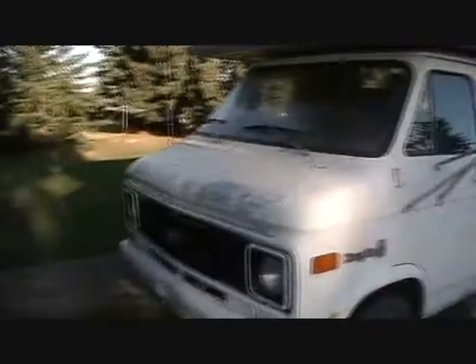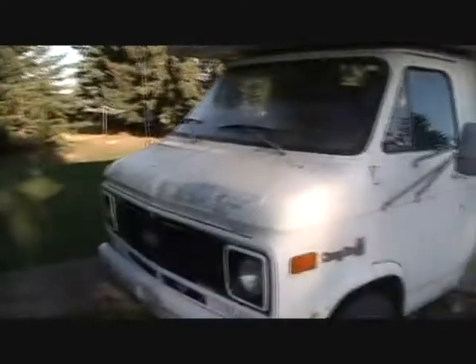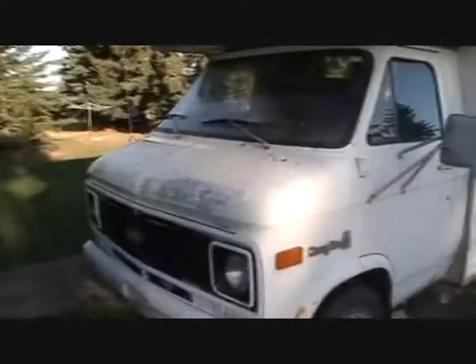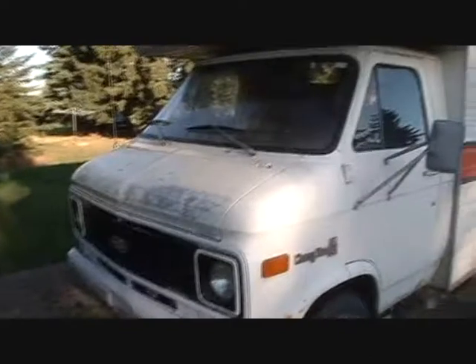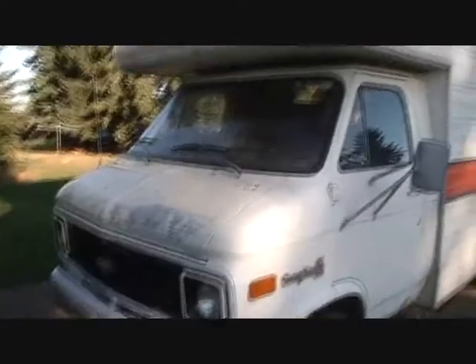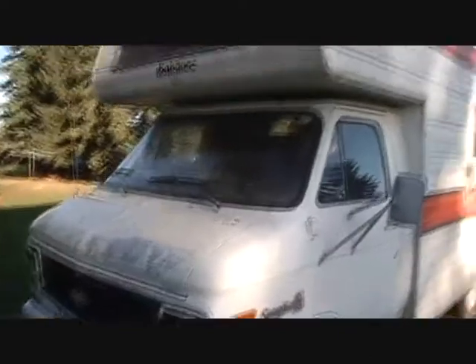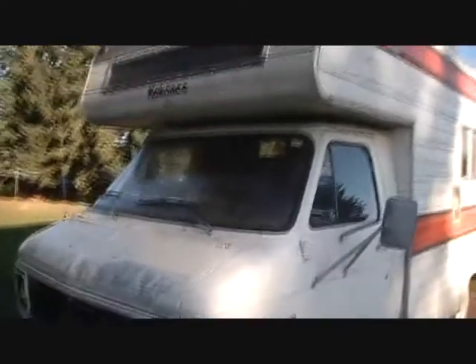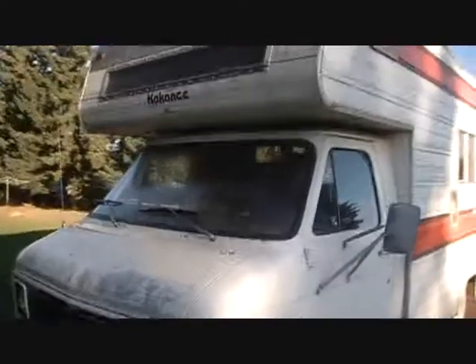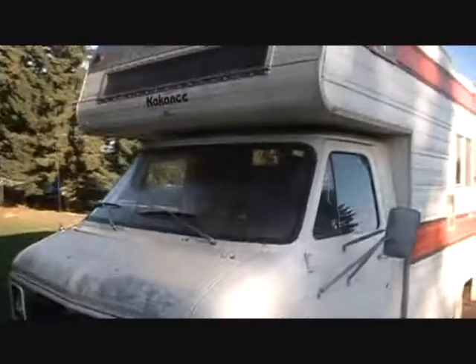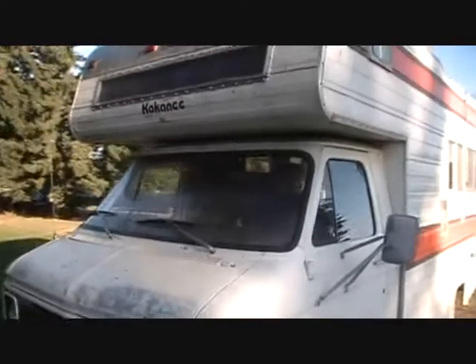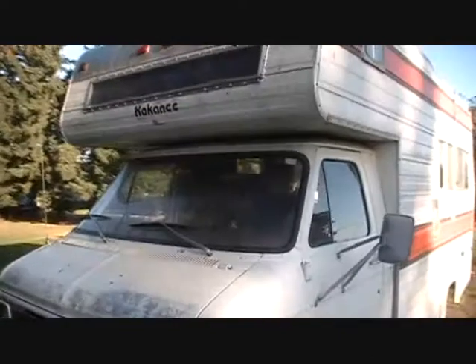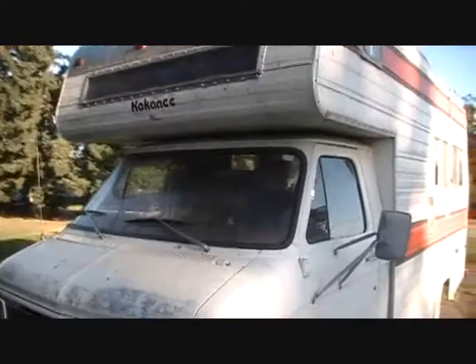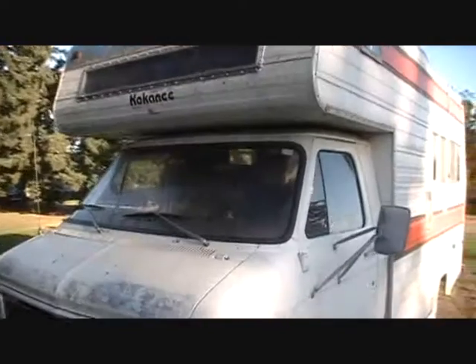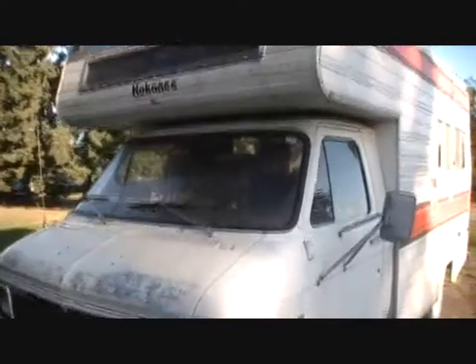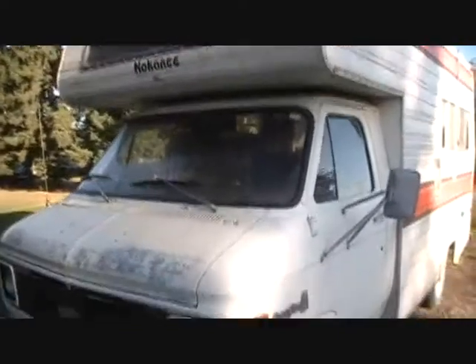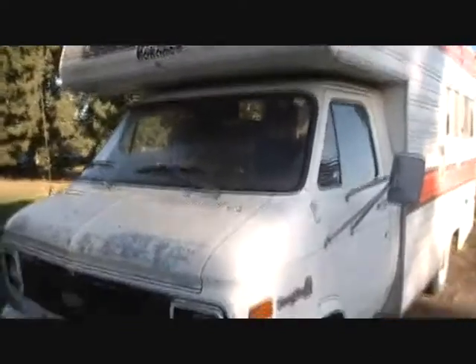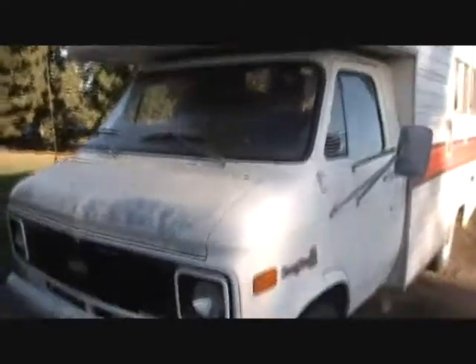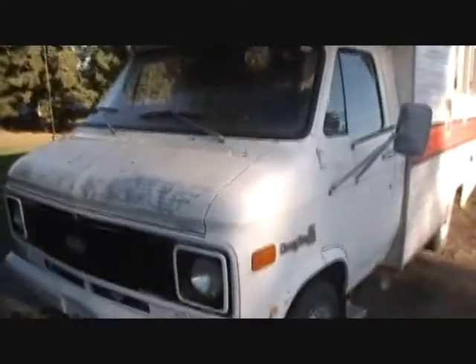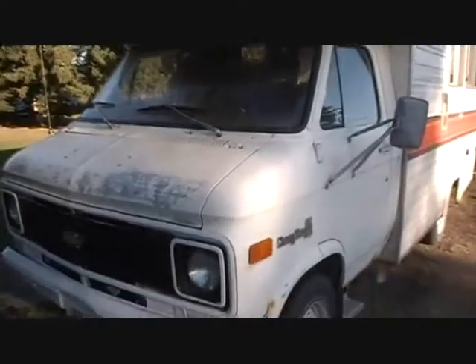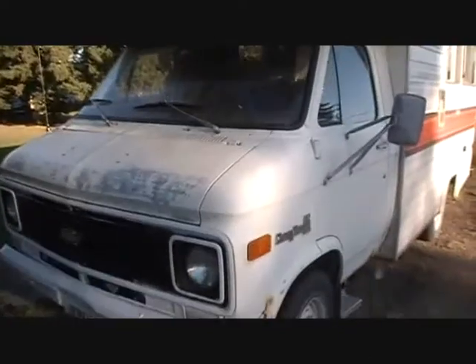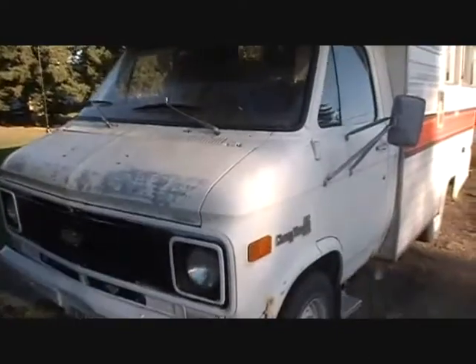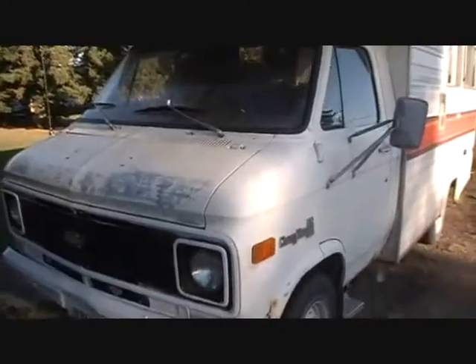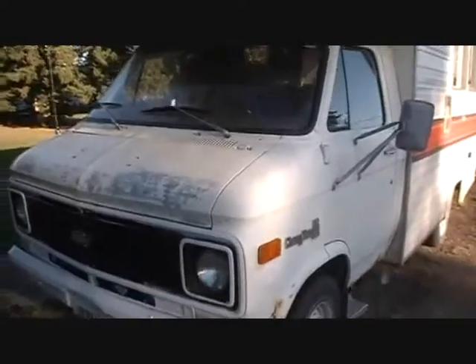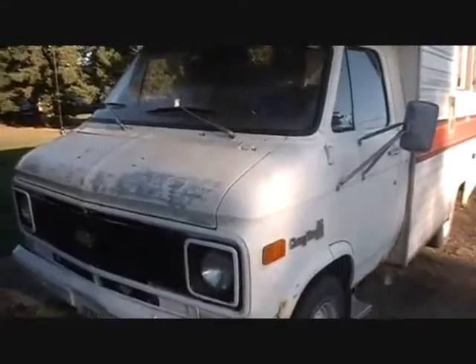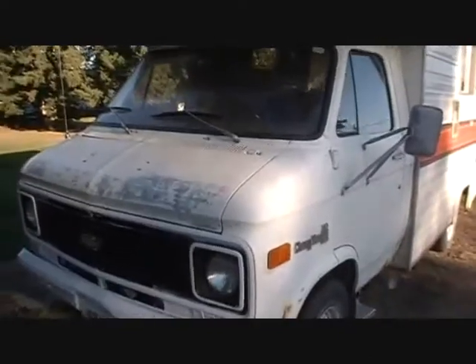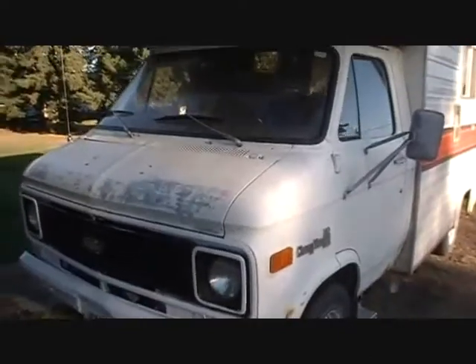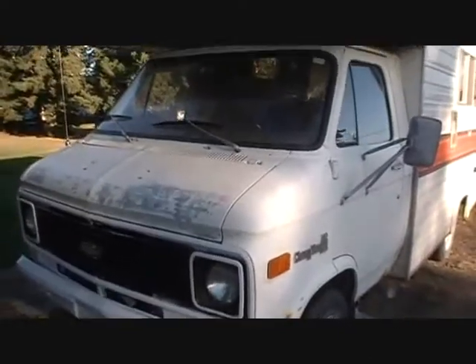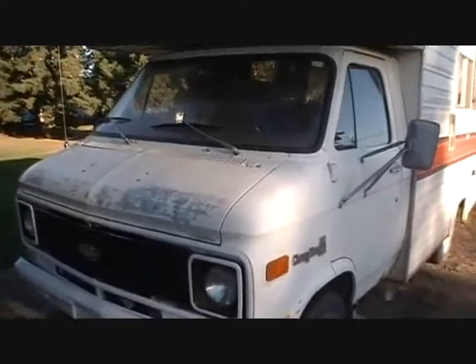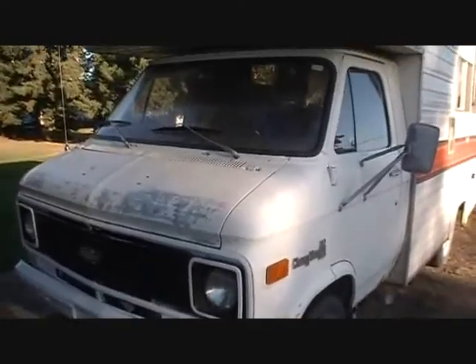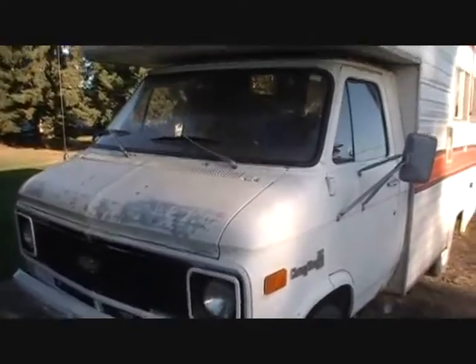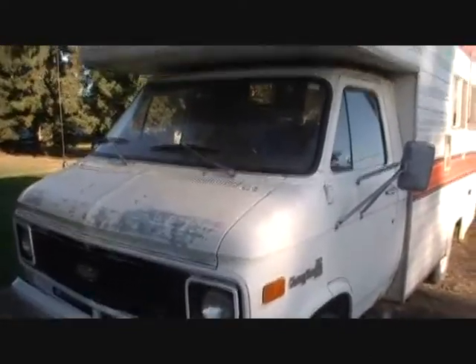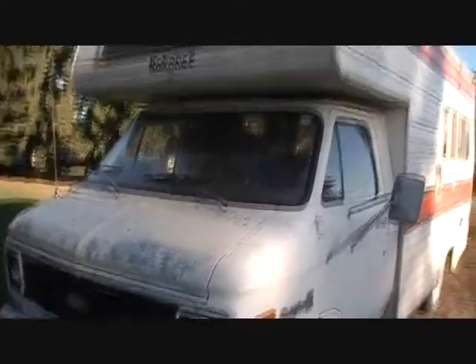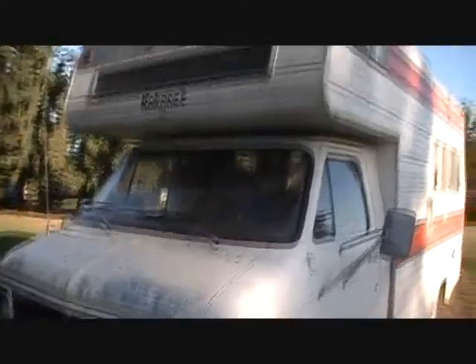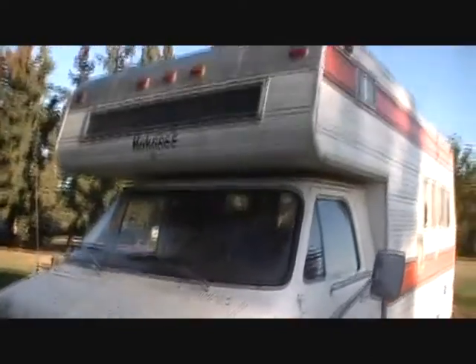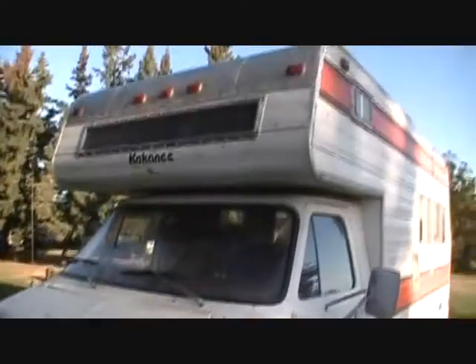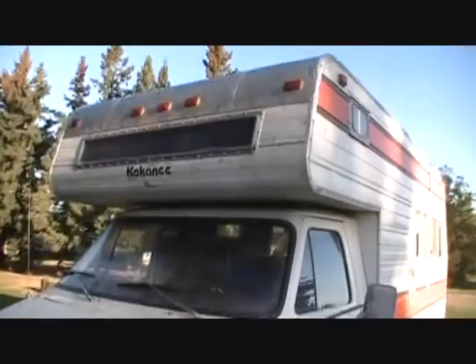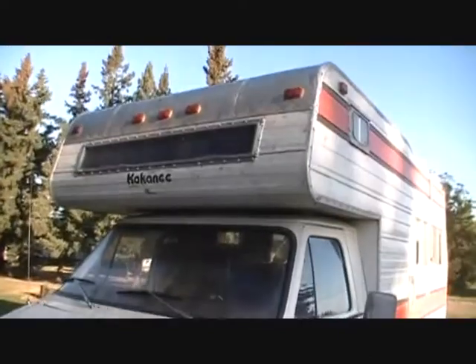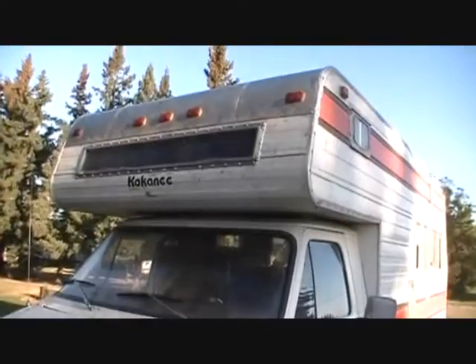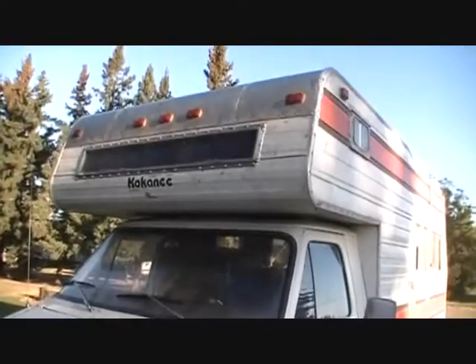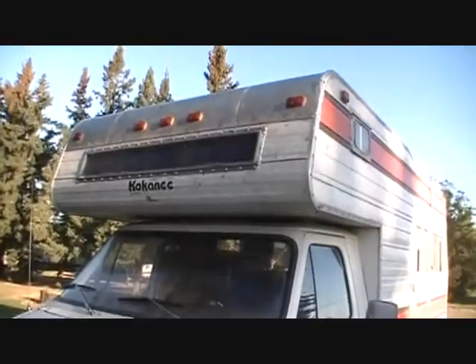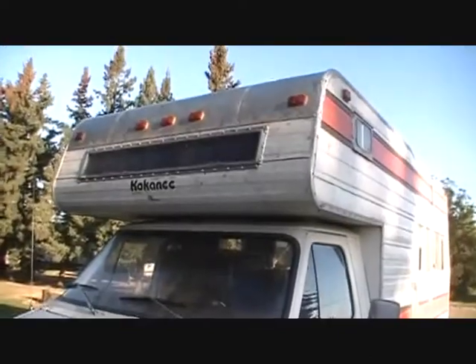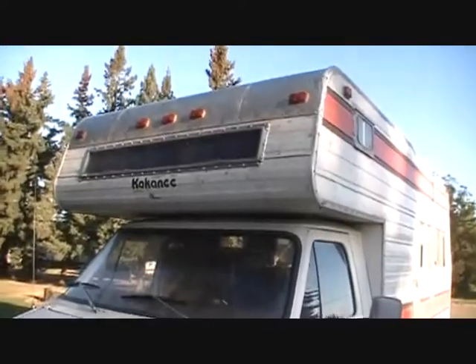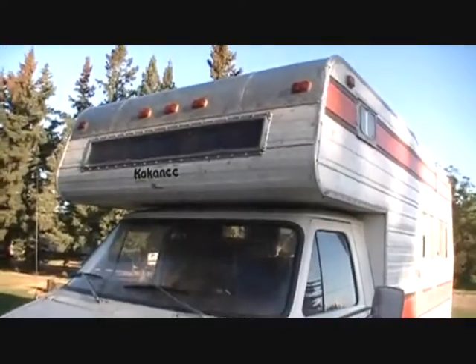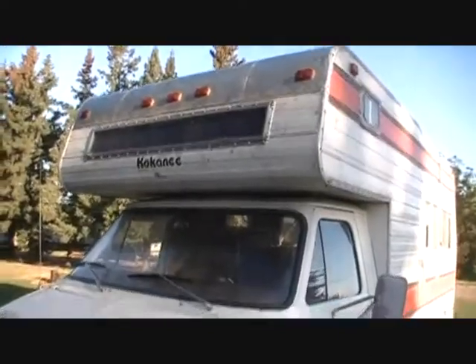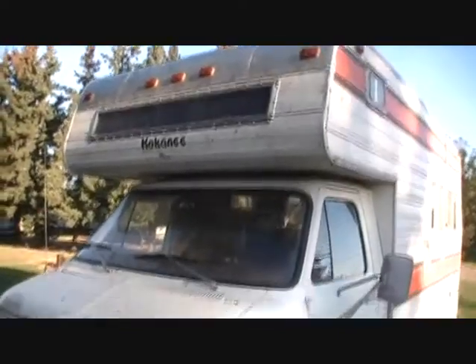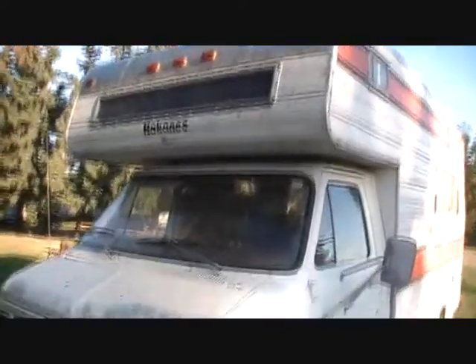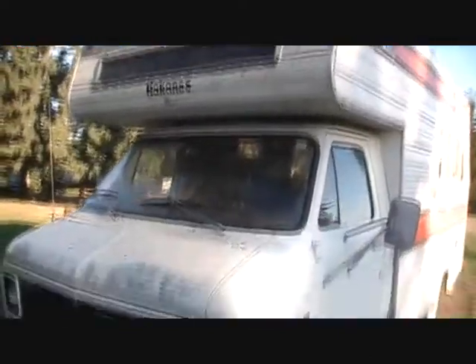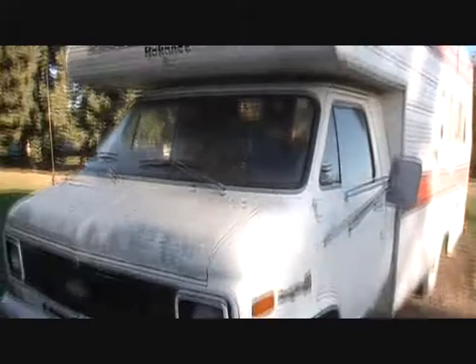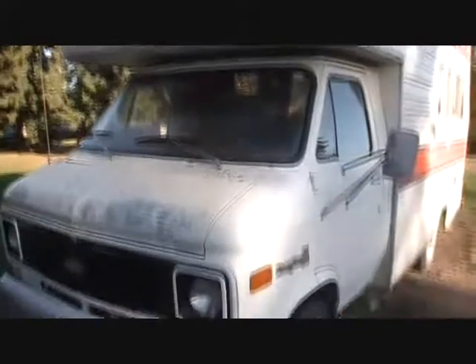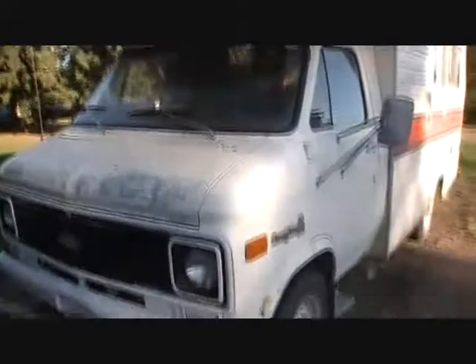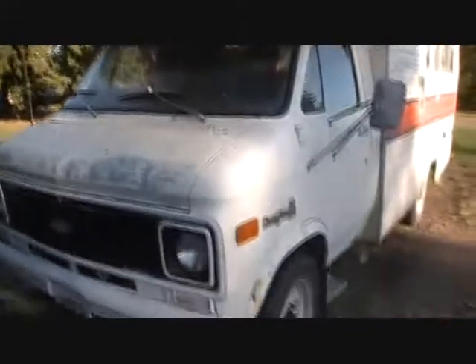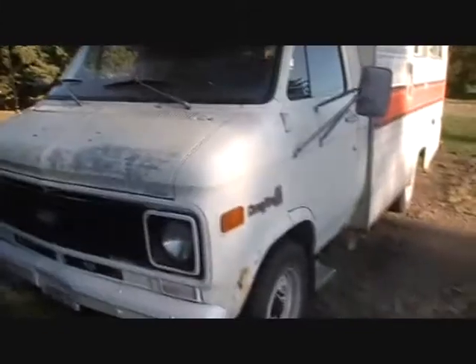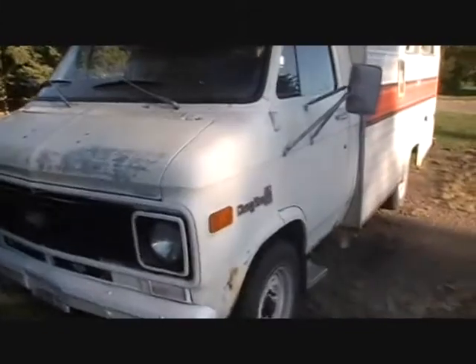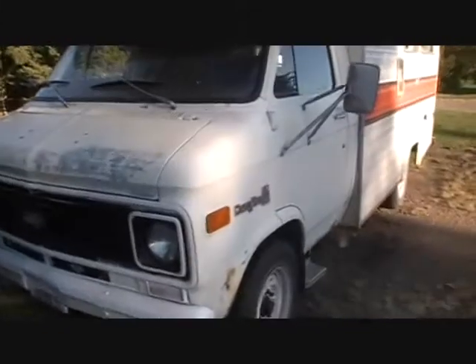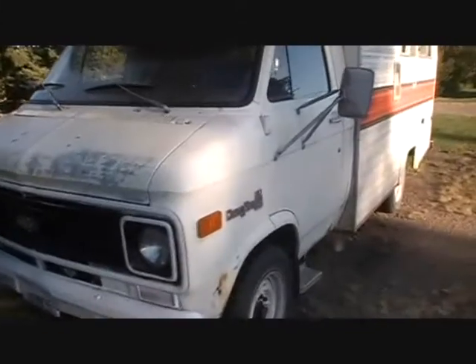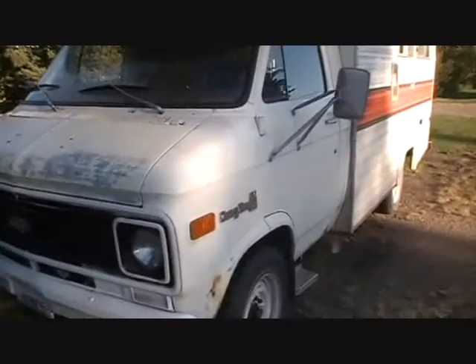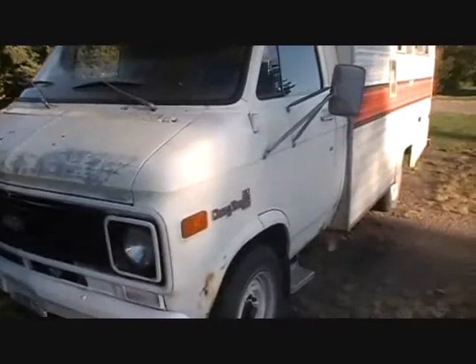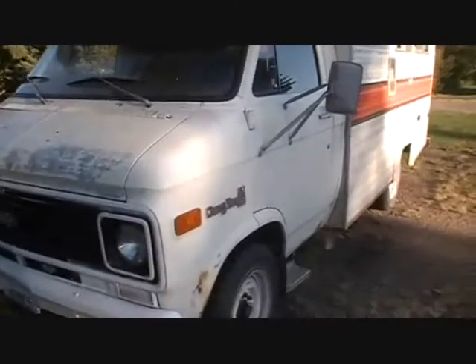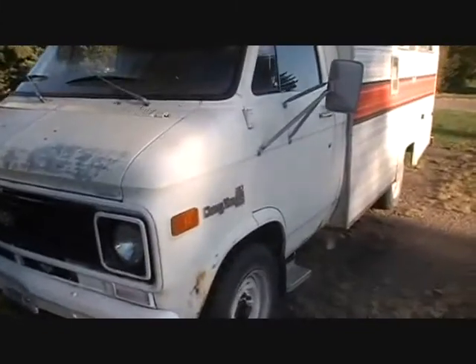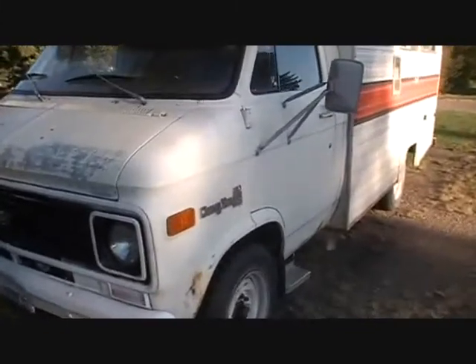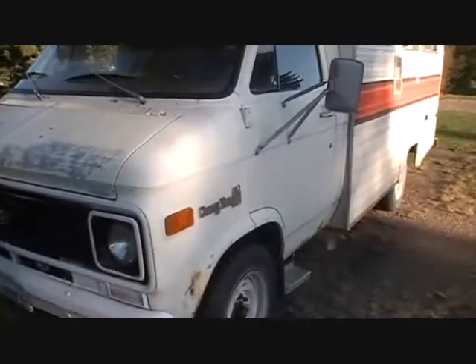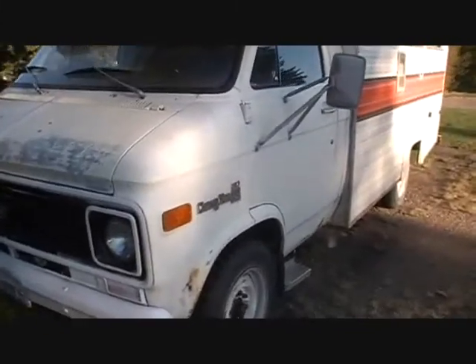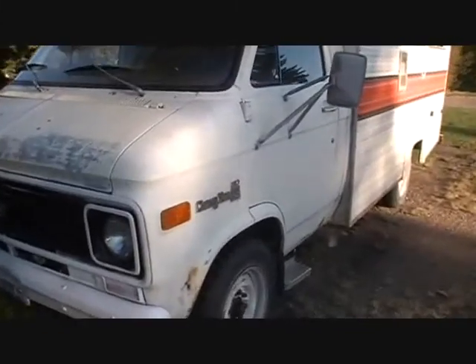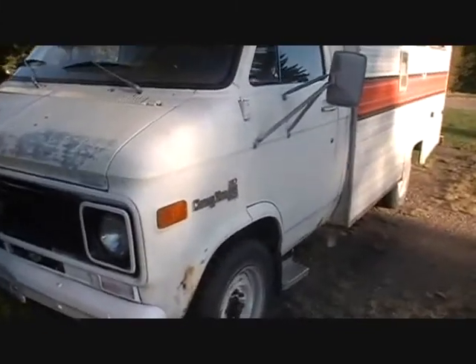Anyways, there's my 1977 camper vans. Smoot out.